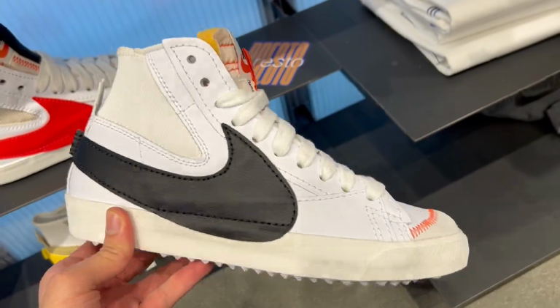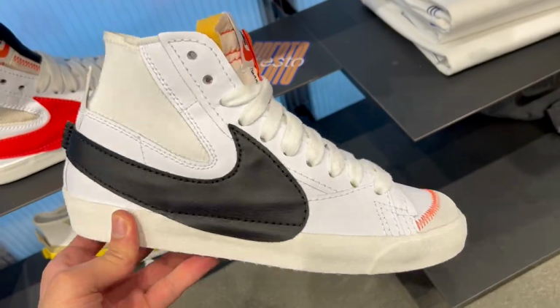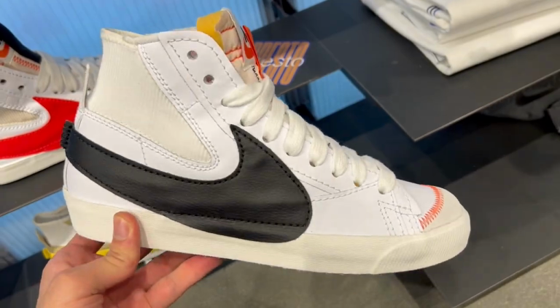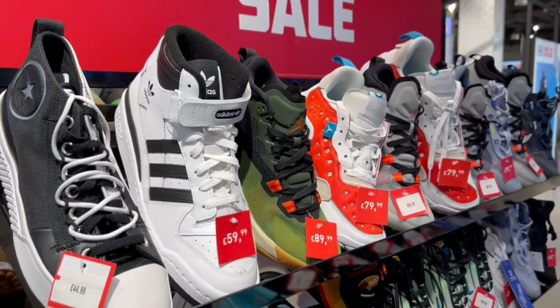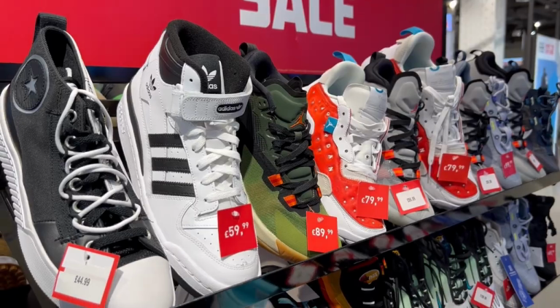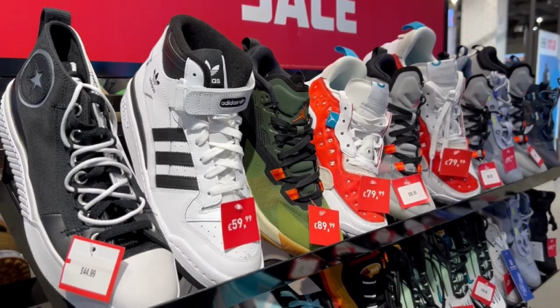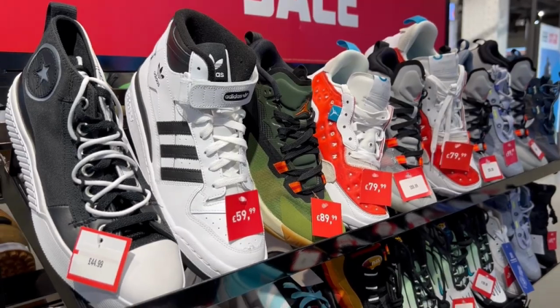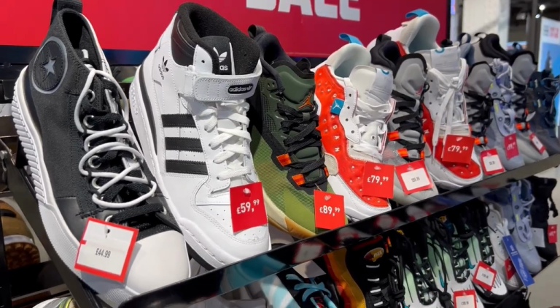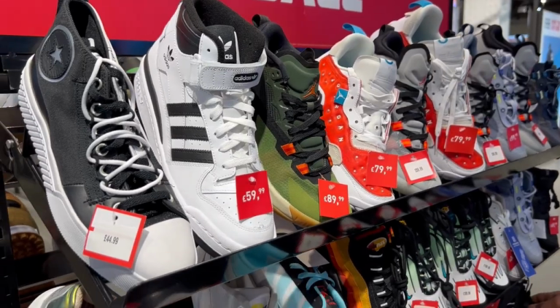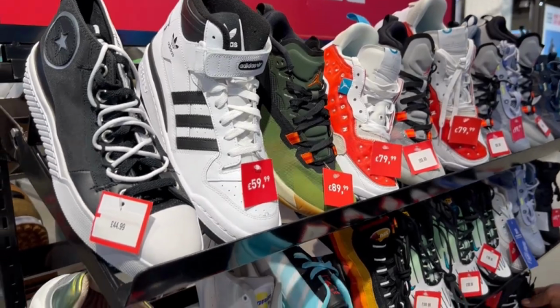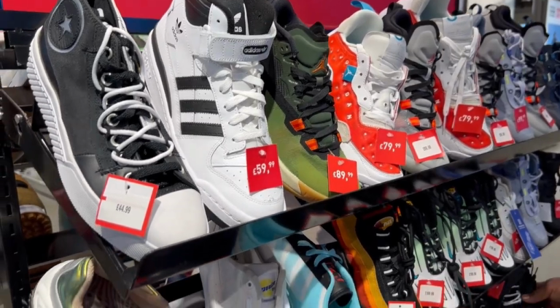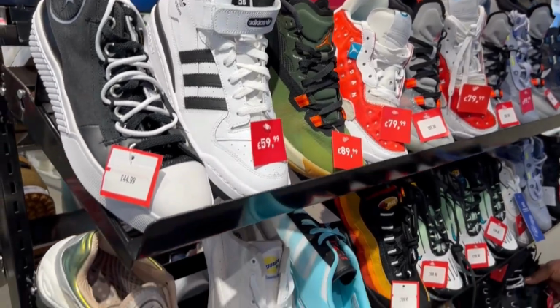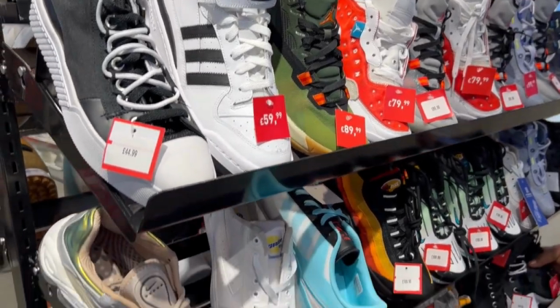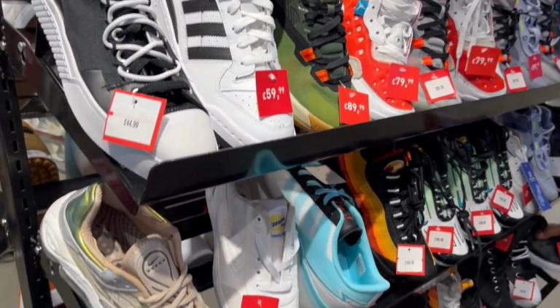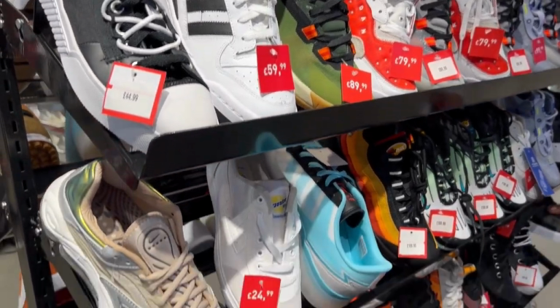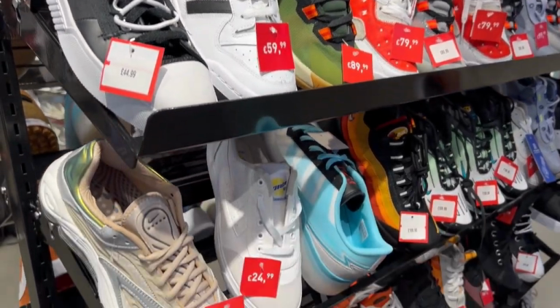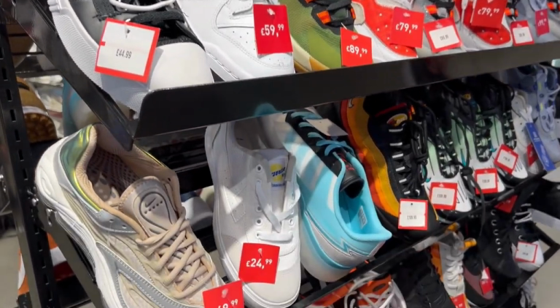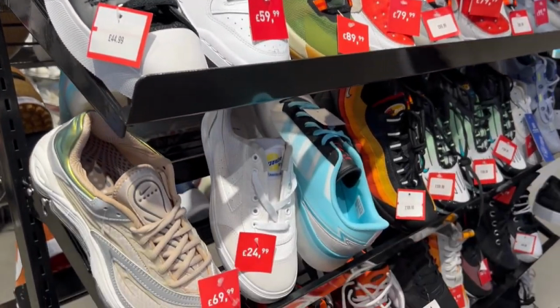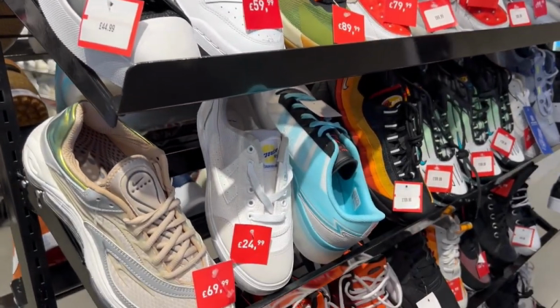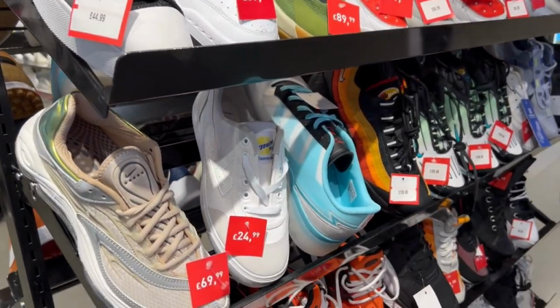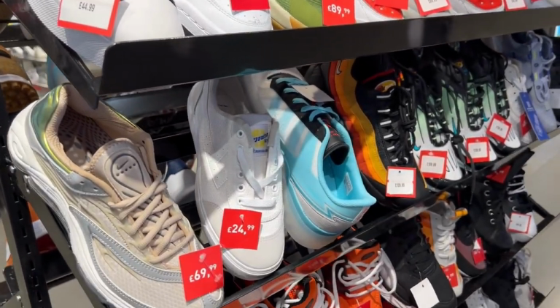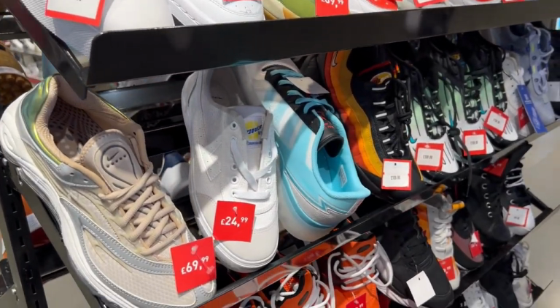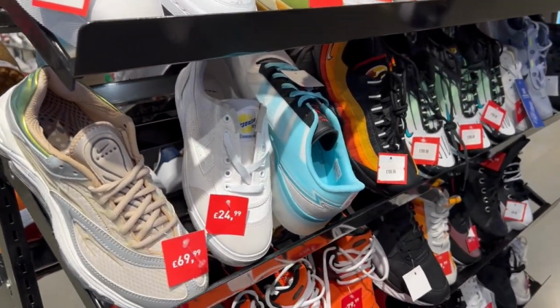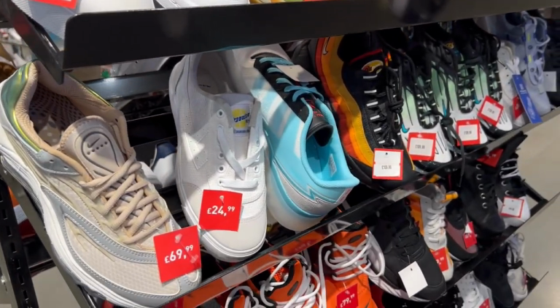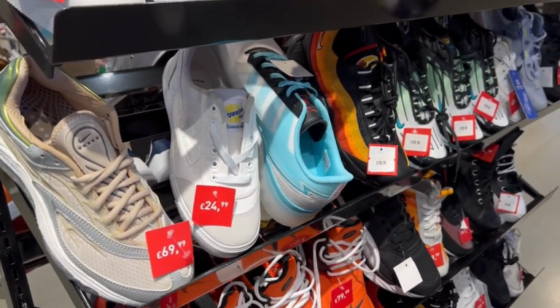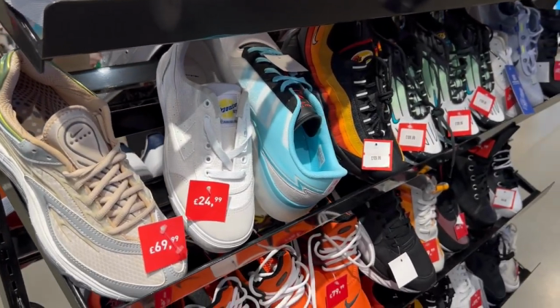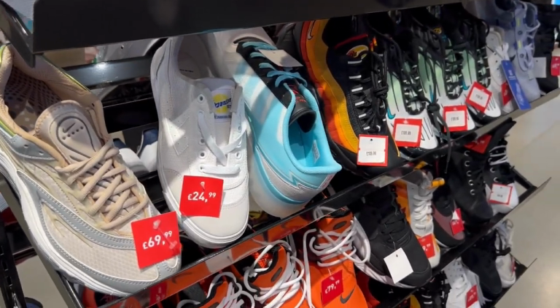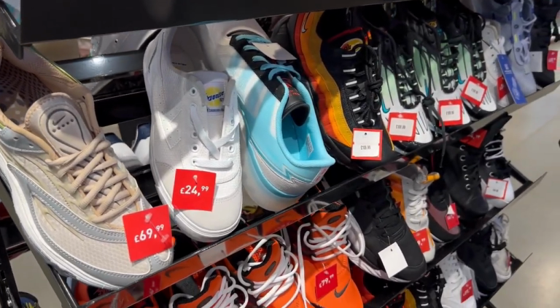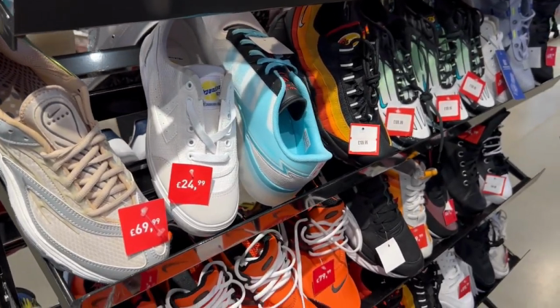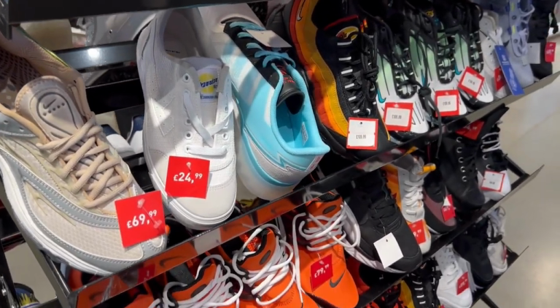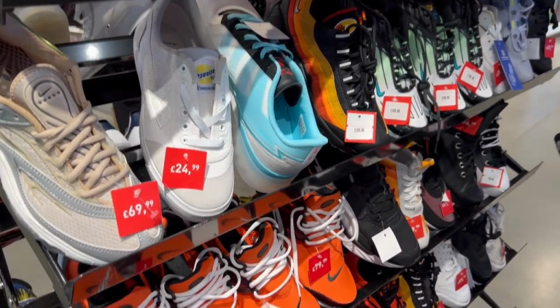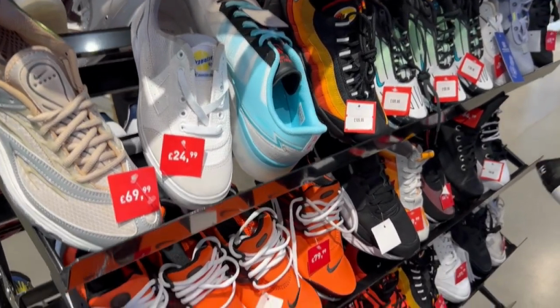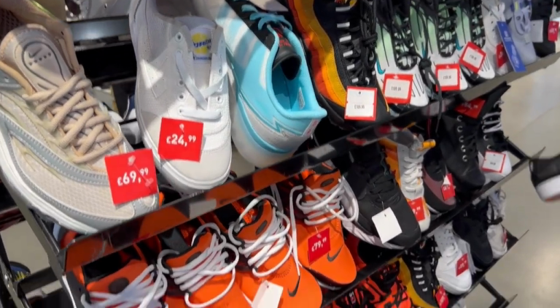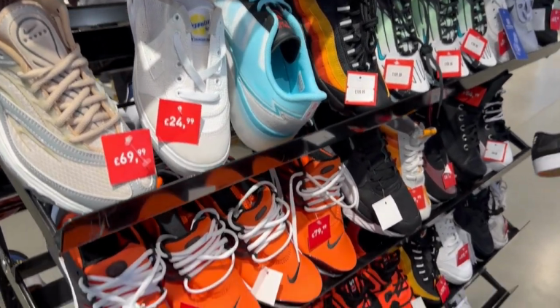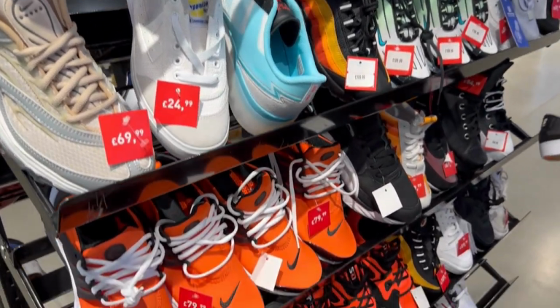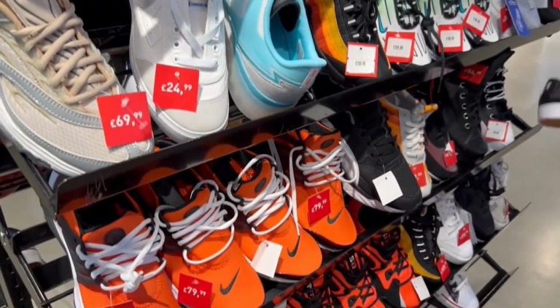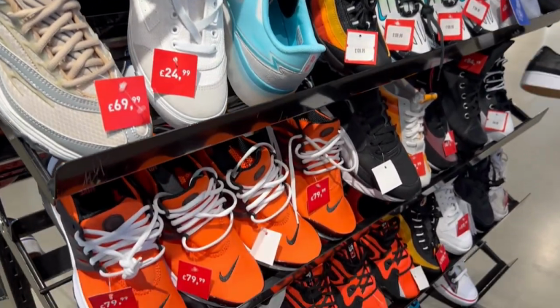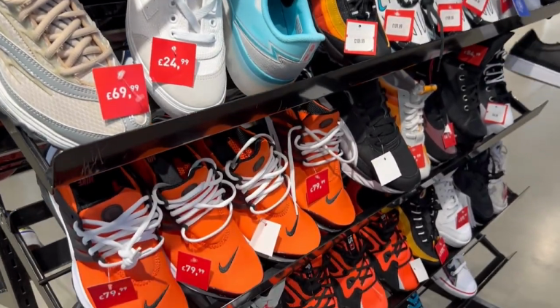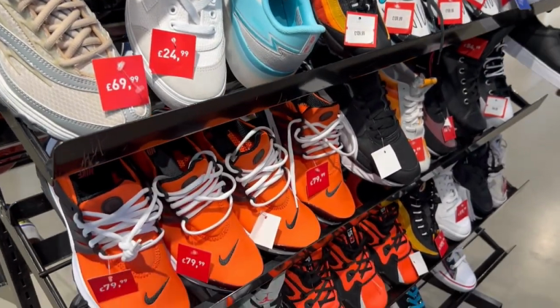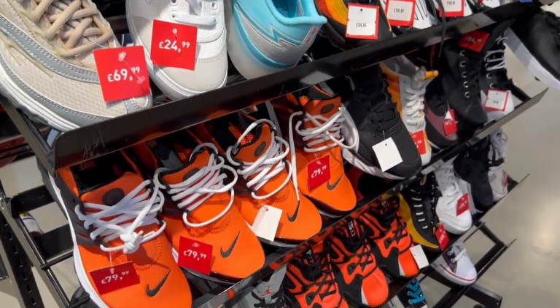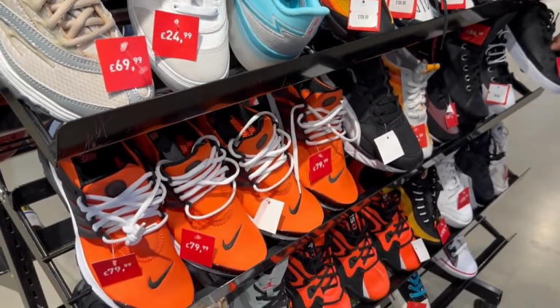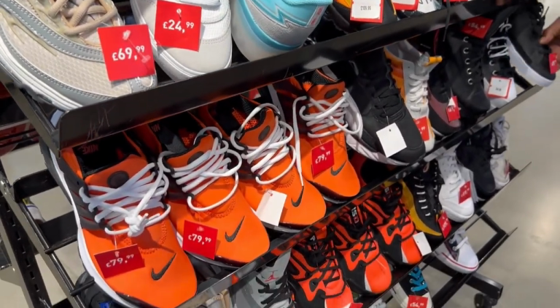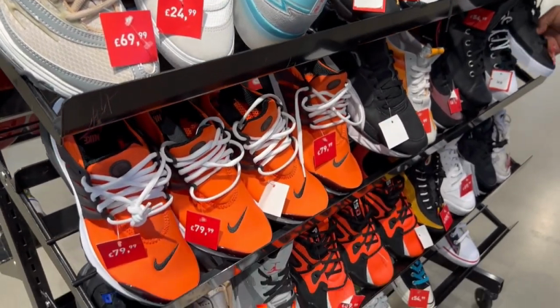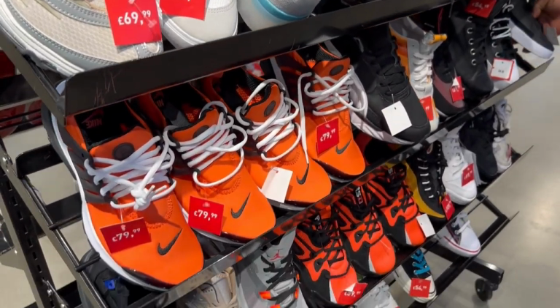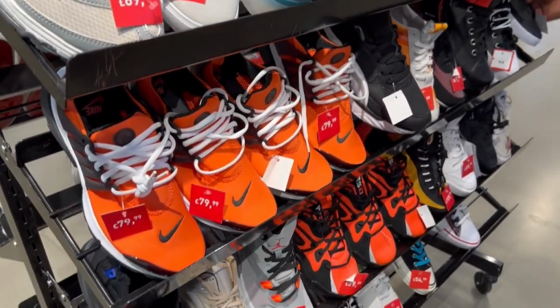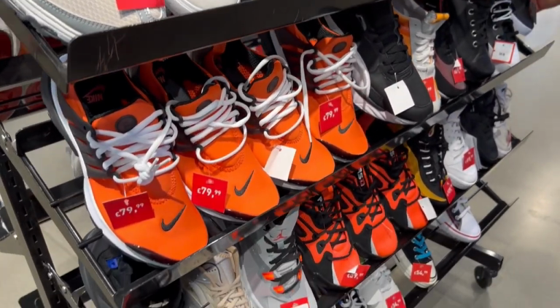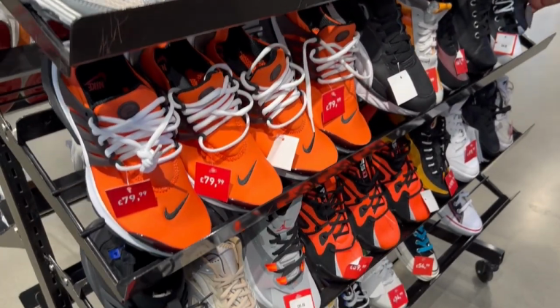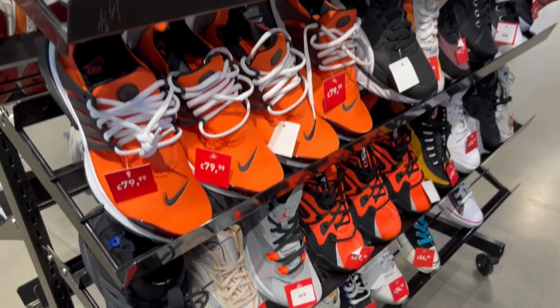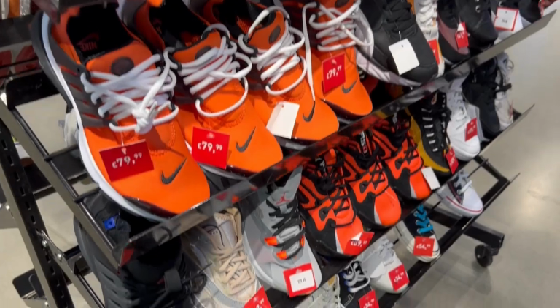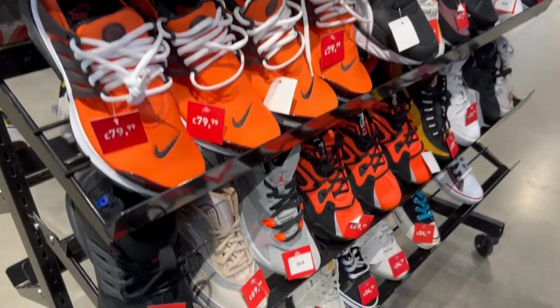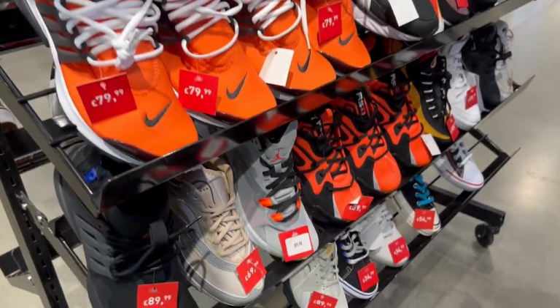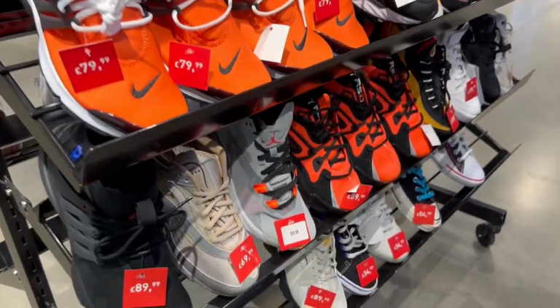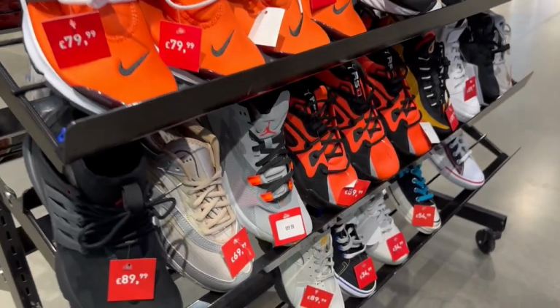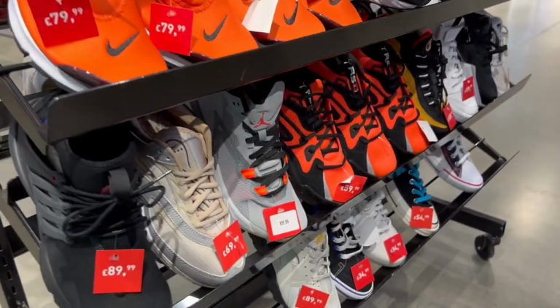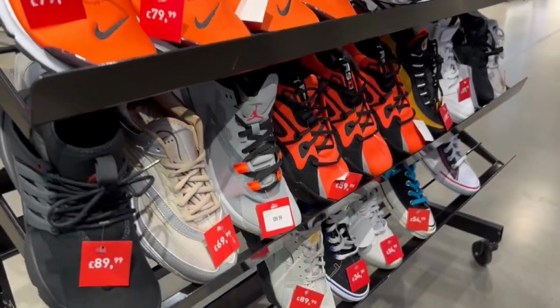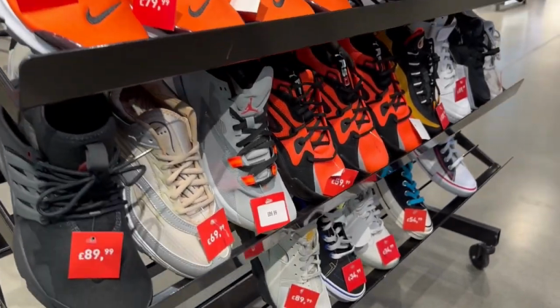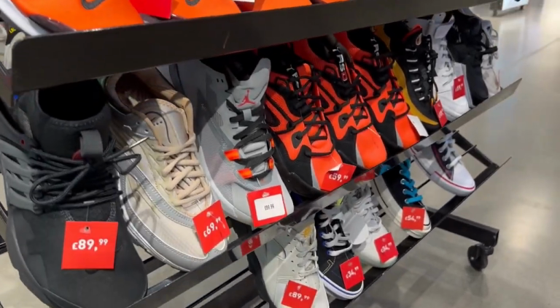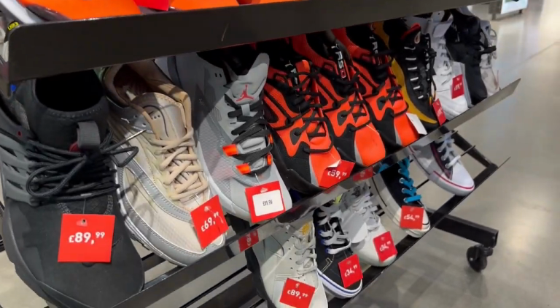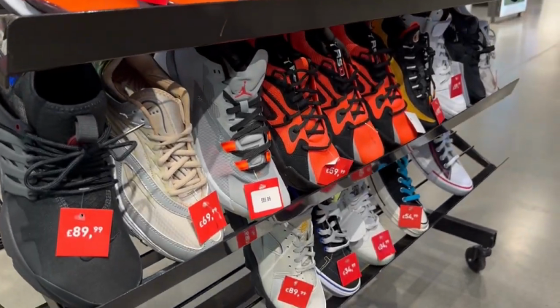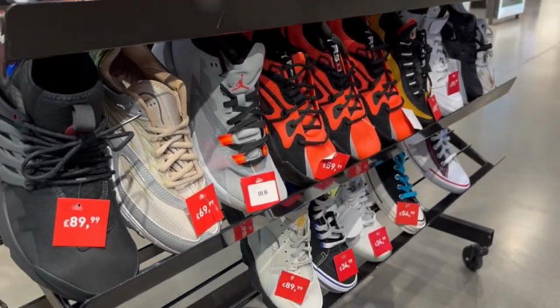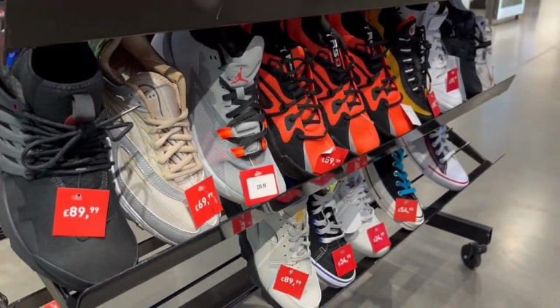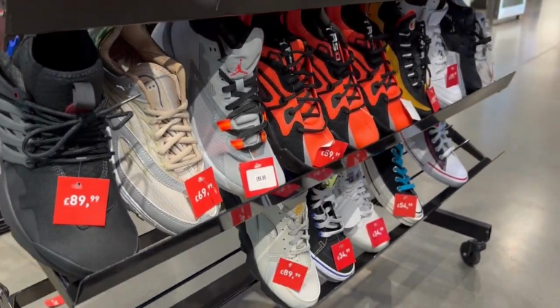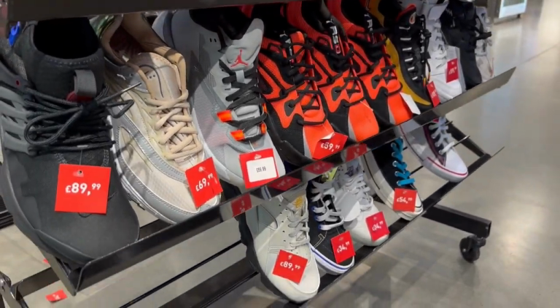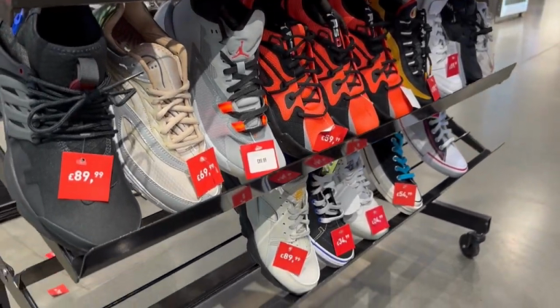They also had a bunch of shoes on this sale rack which is pretty cool. I'm not used to seeing a sale rack inside of Foot Lockers.